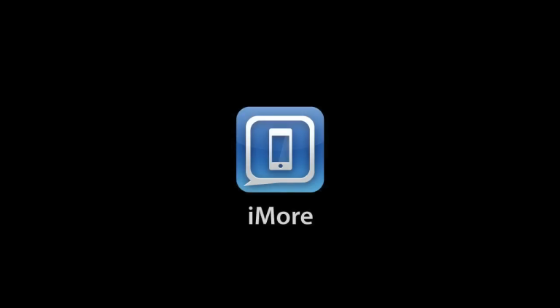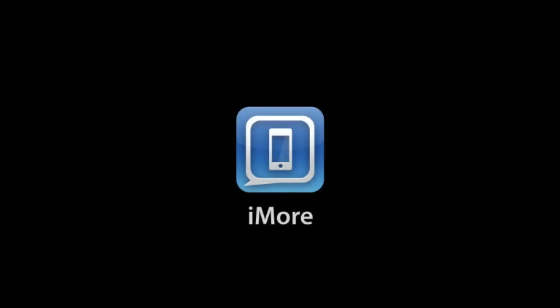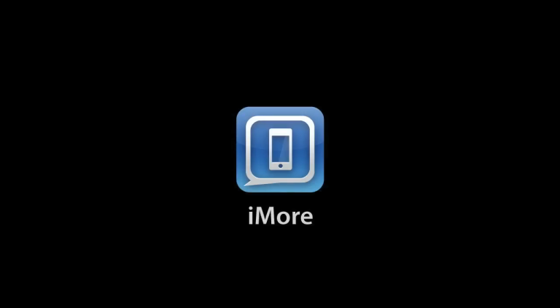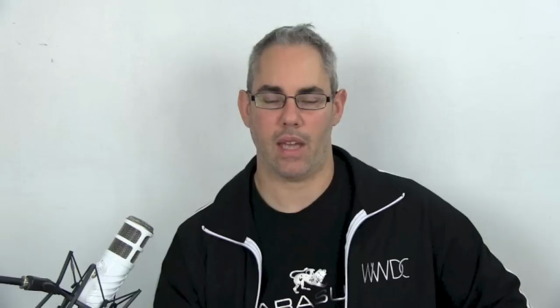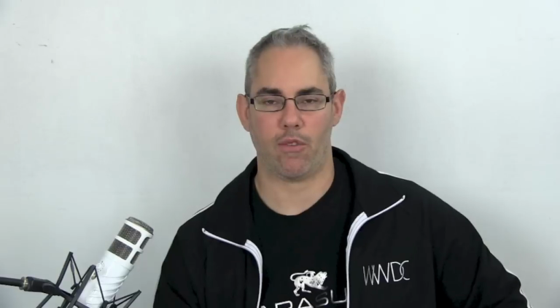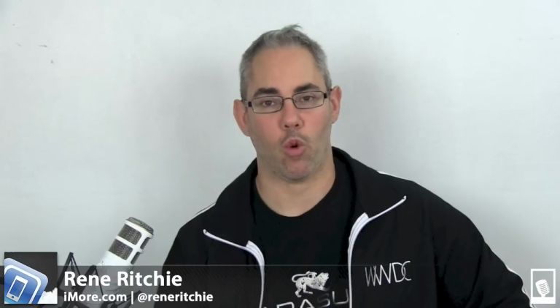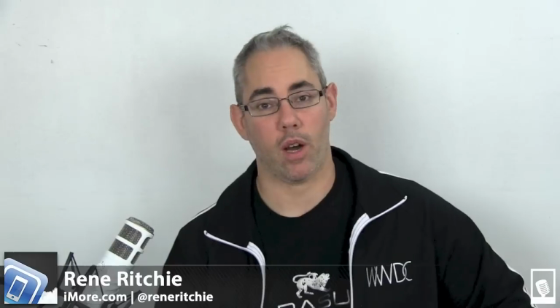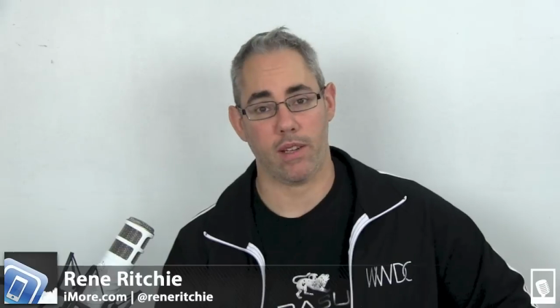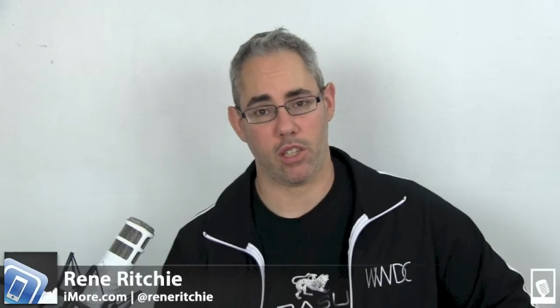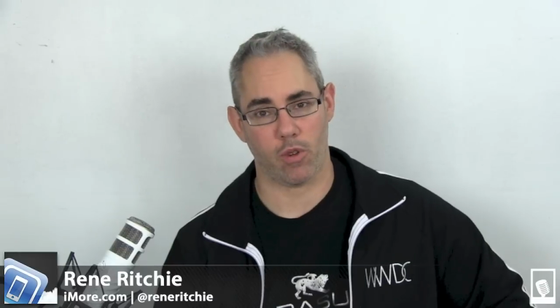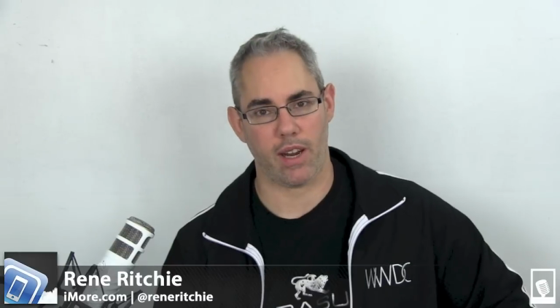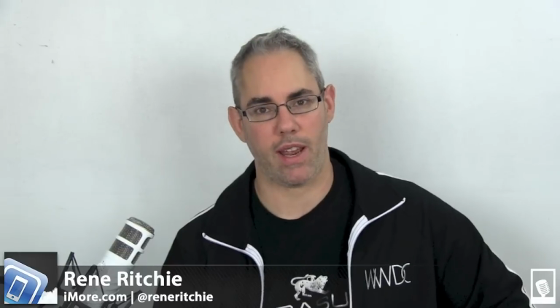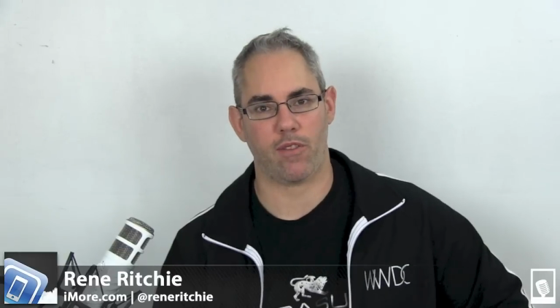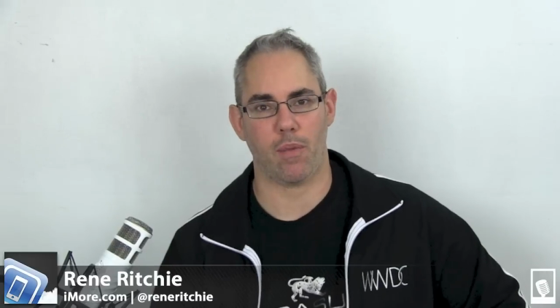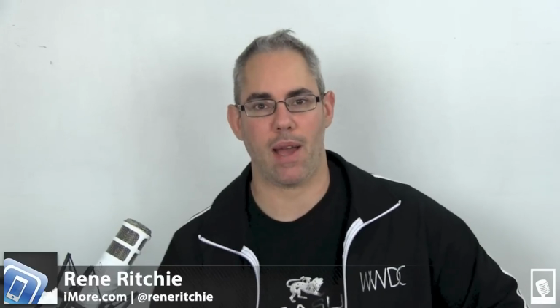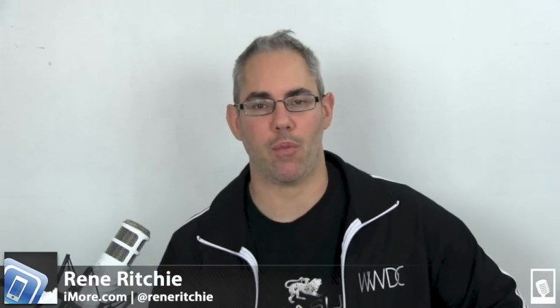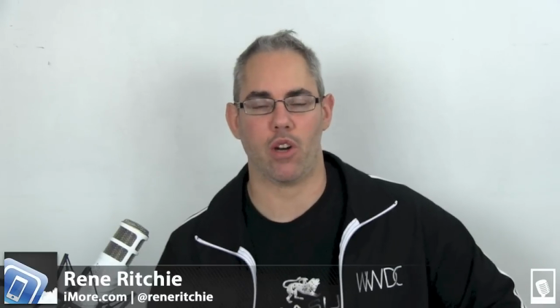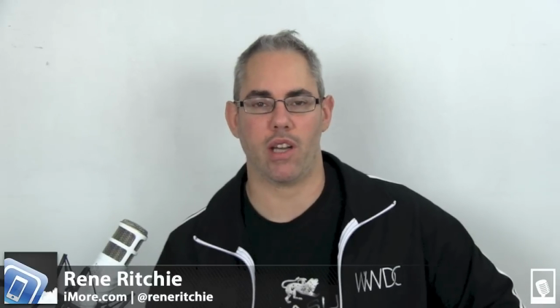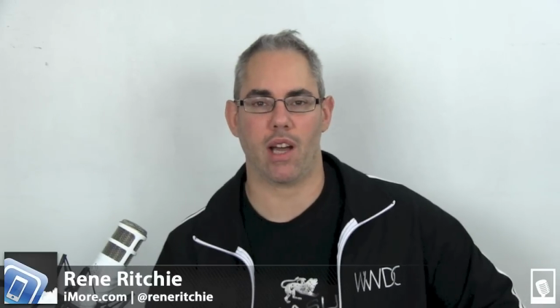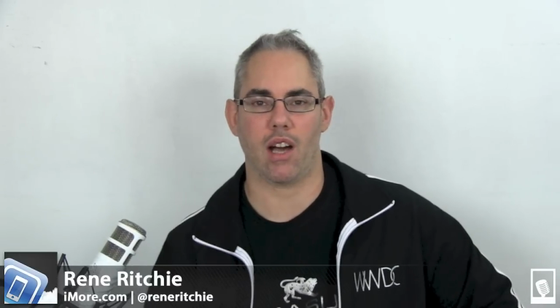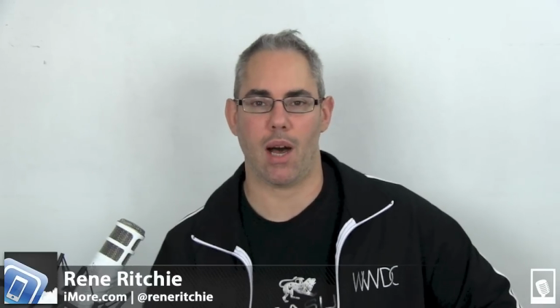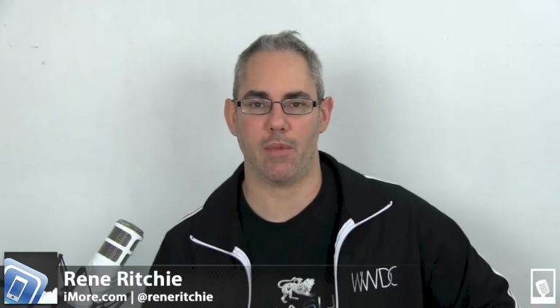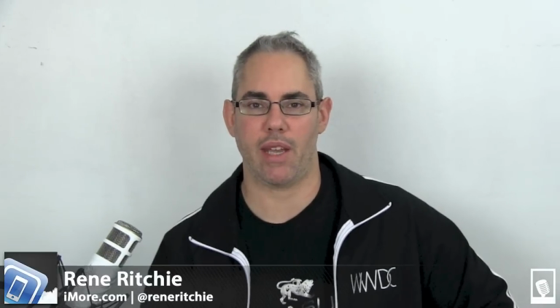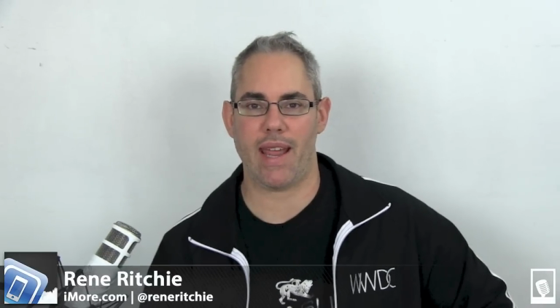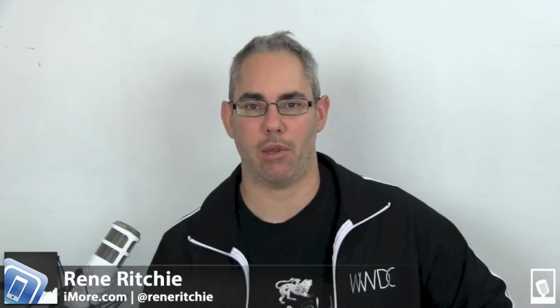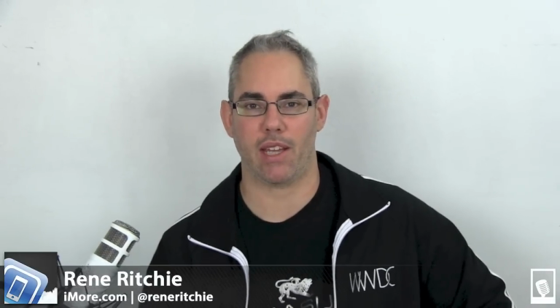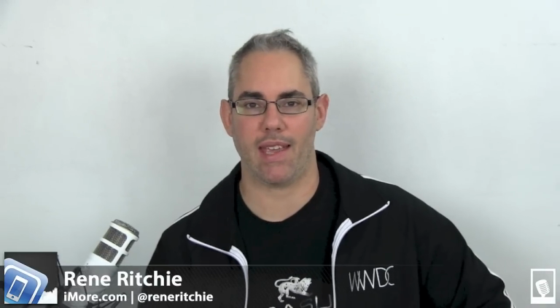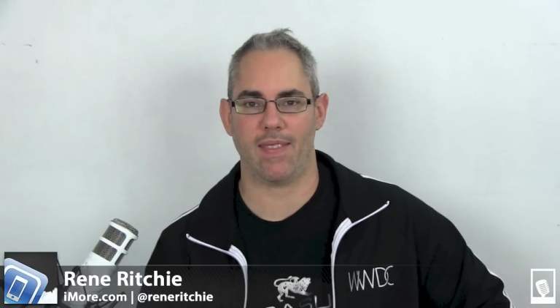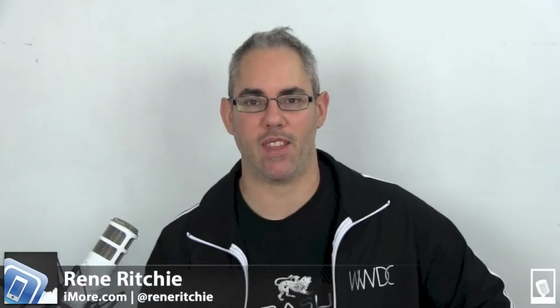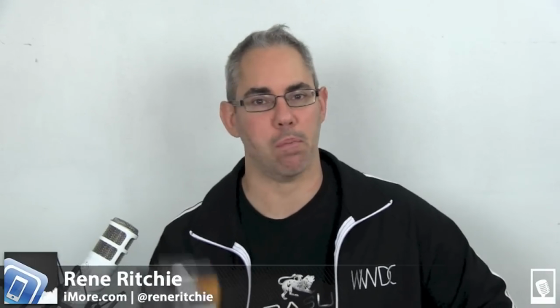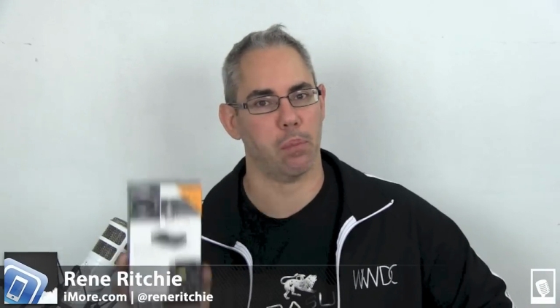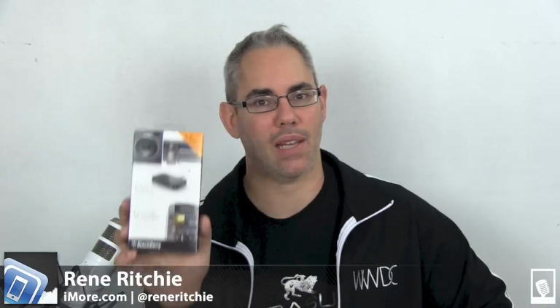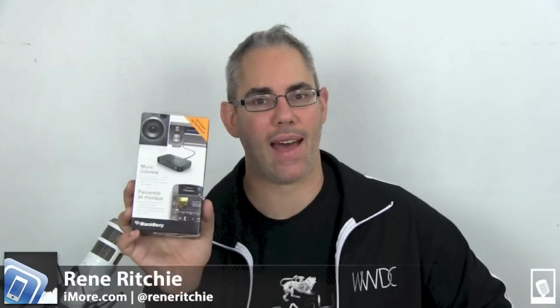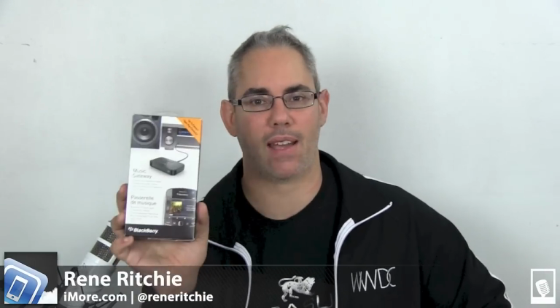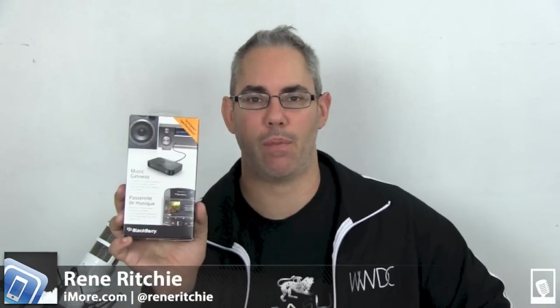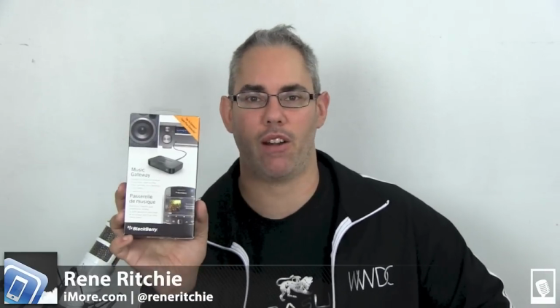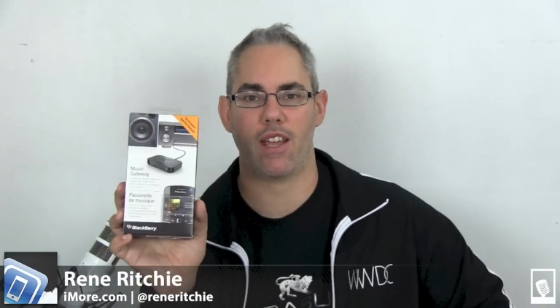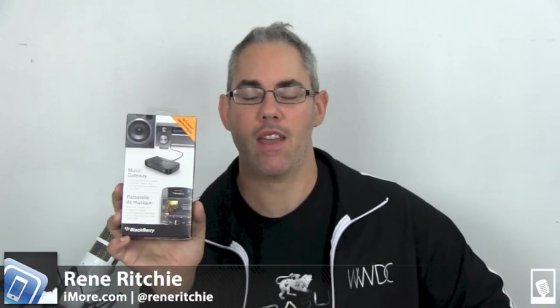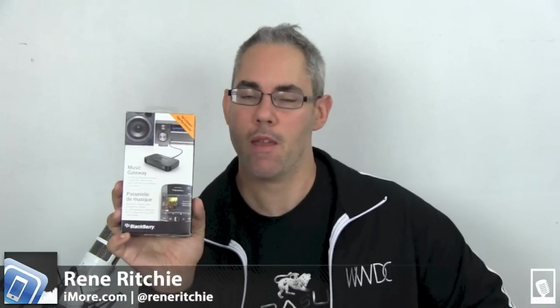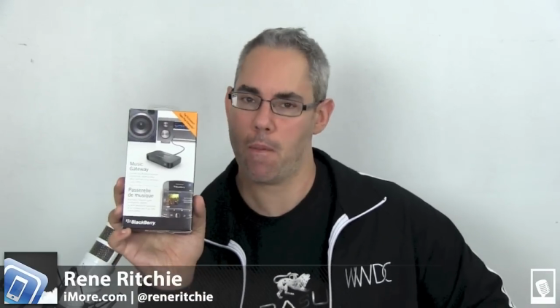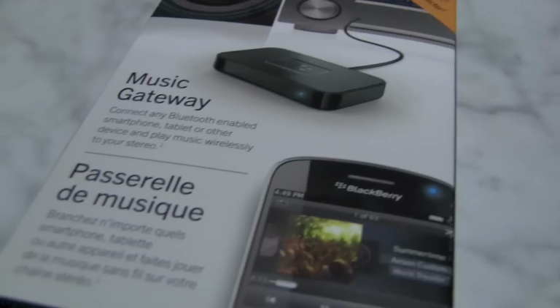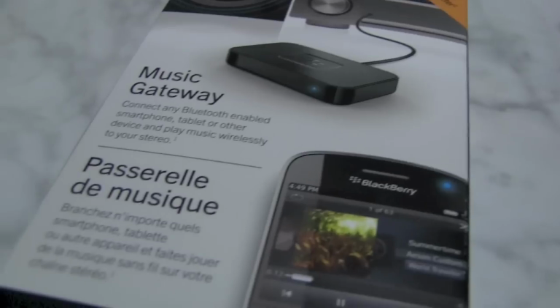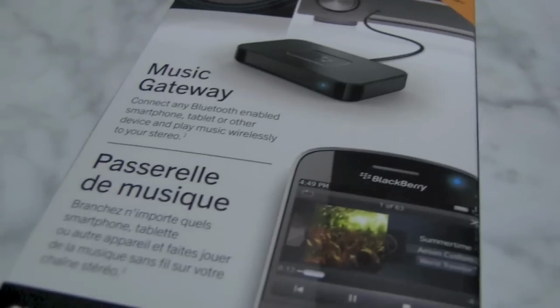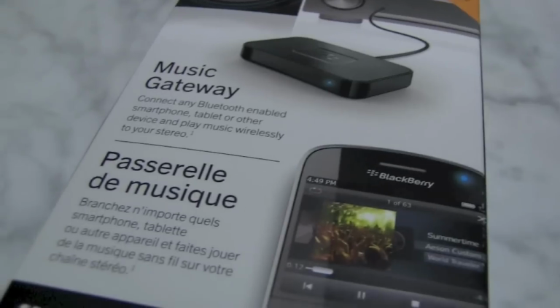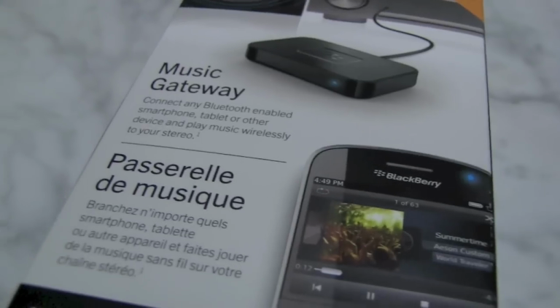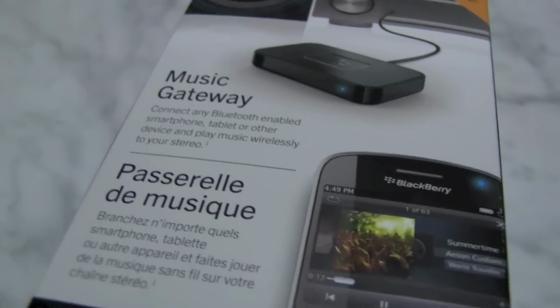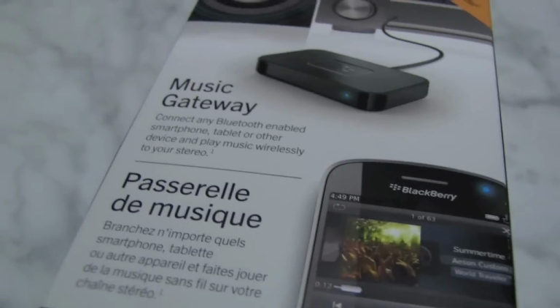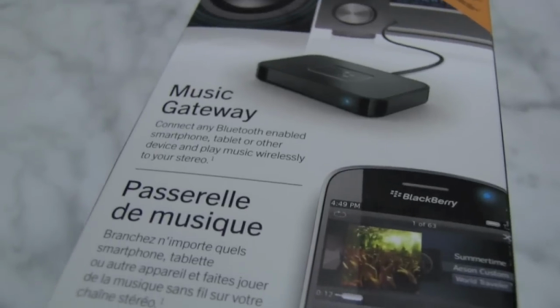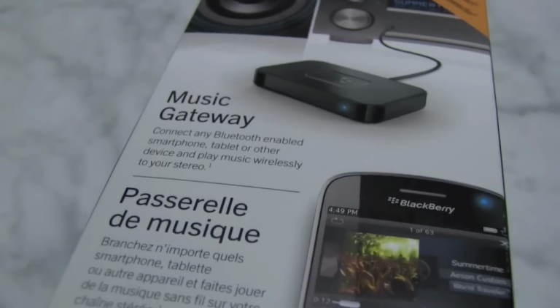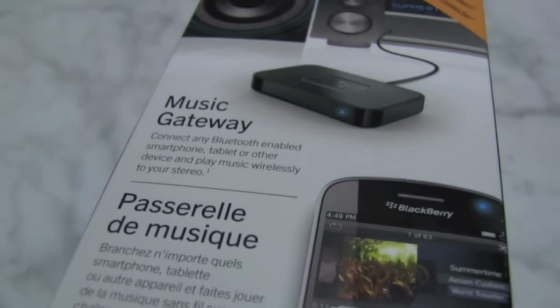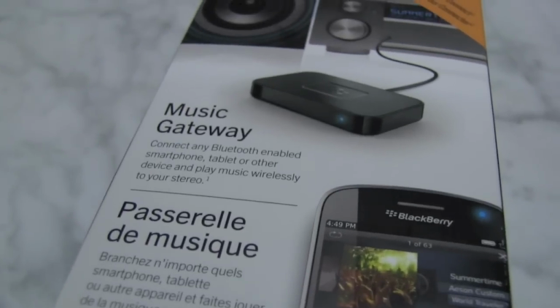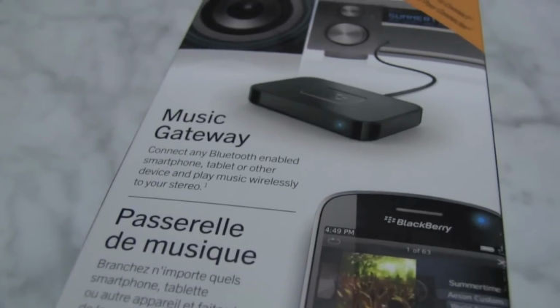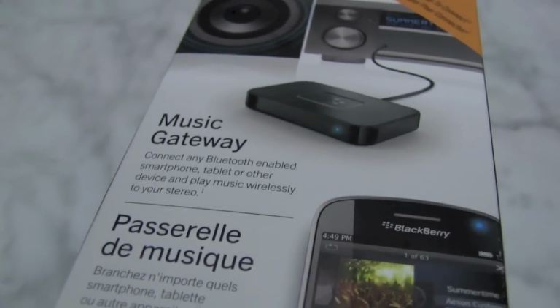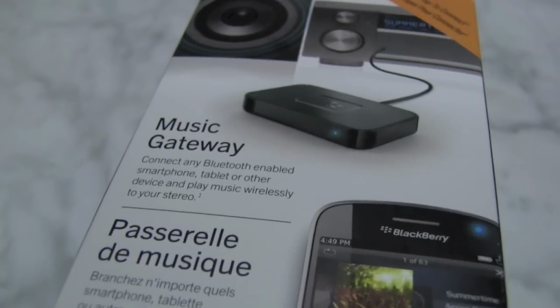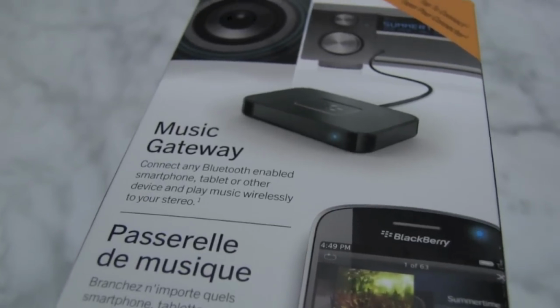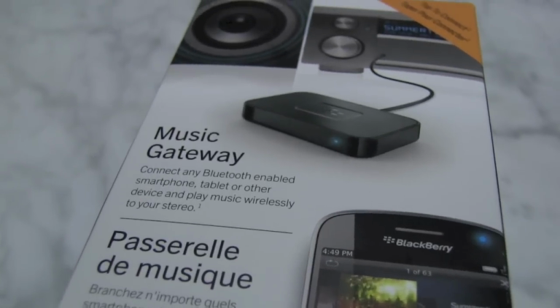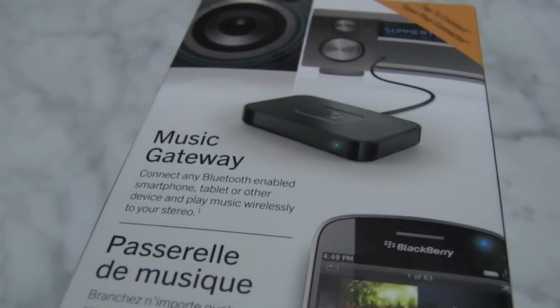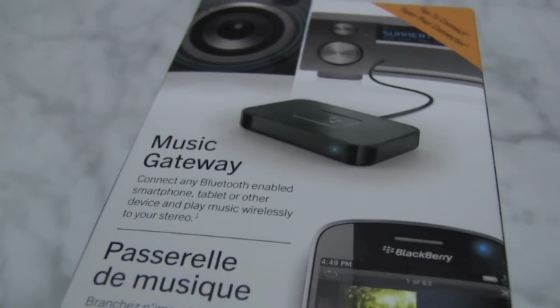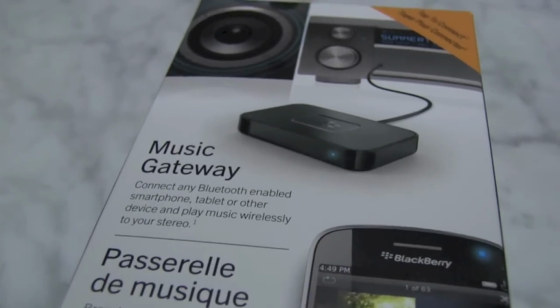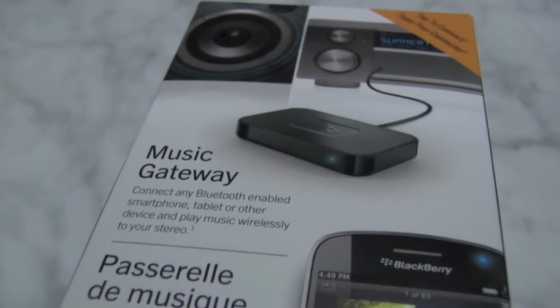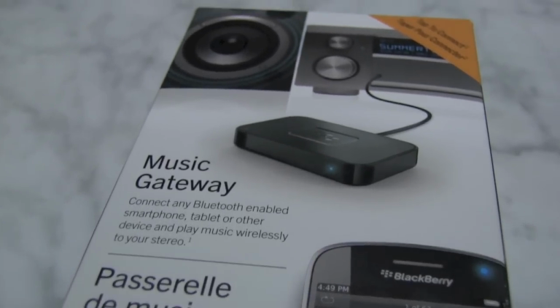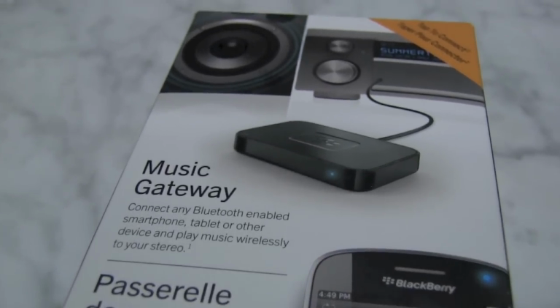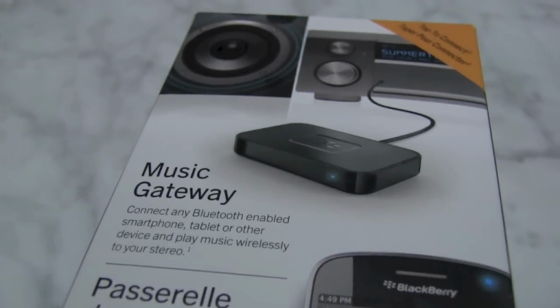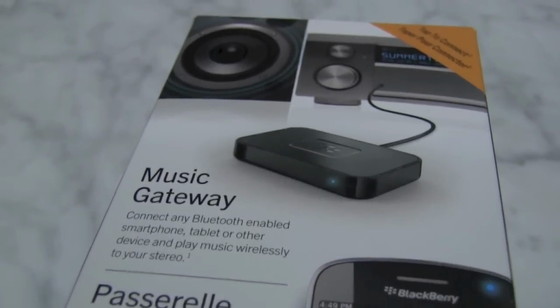Hey everyone, this is Rene from iMore.com. Today I'm looking at the BlackBerry Music Gateway. You heard me right — BlackBerry.